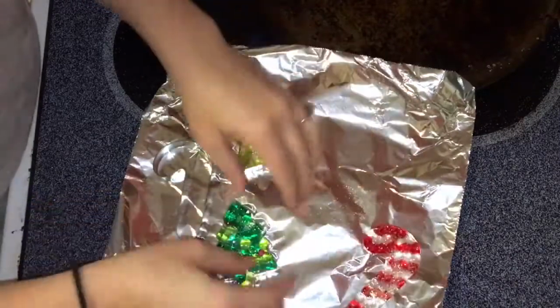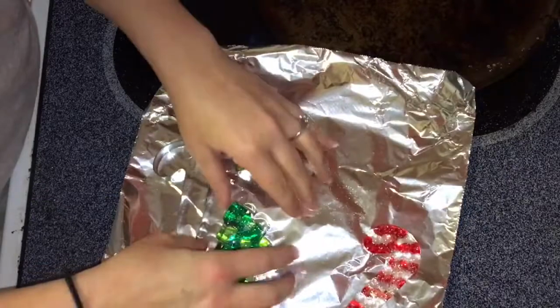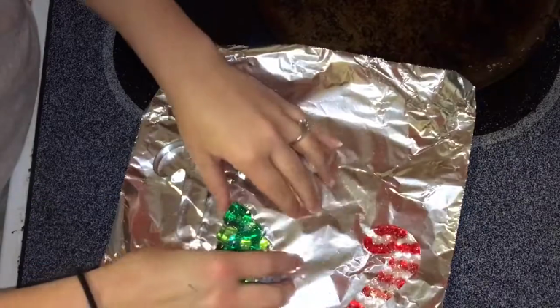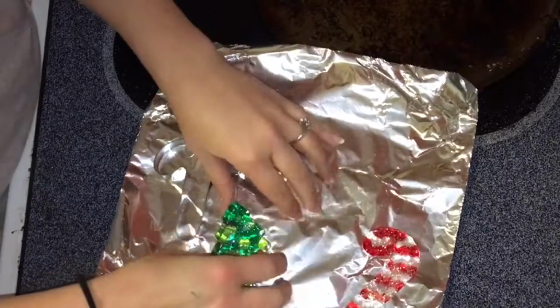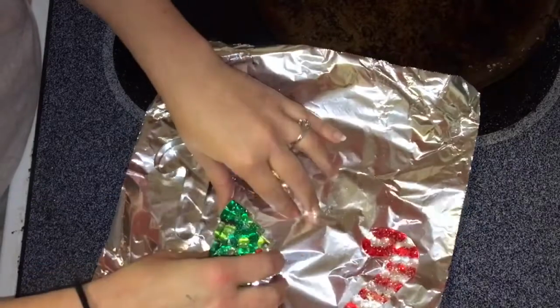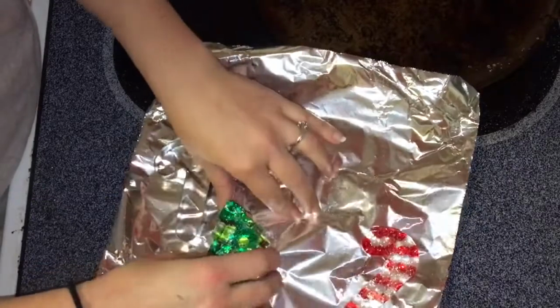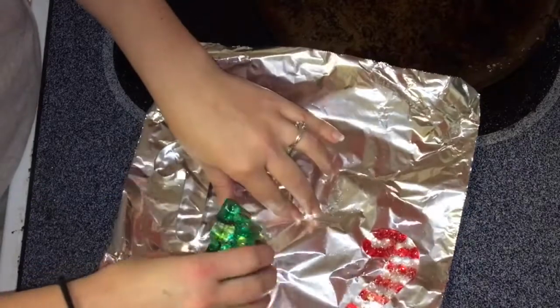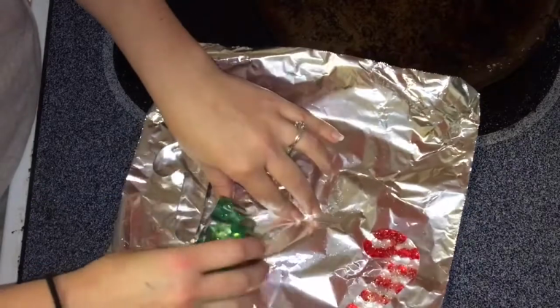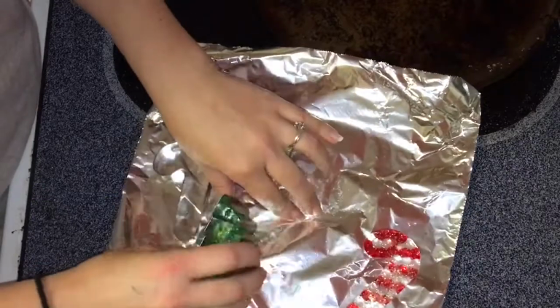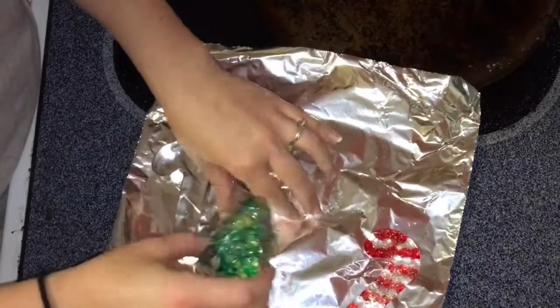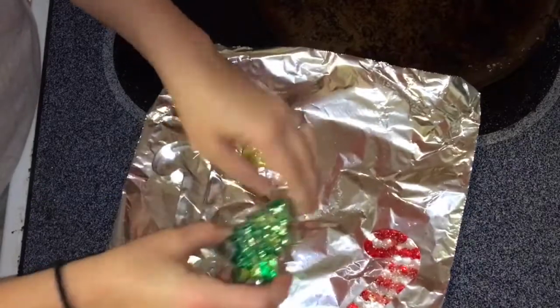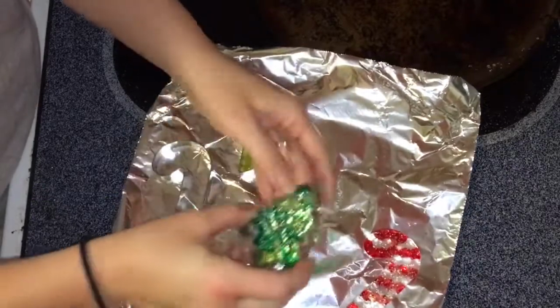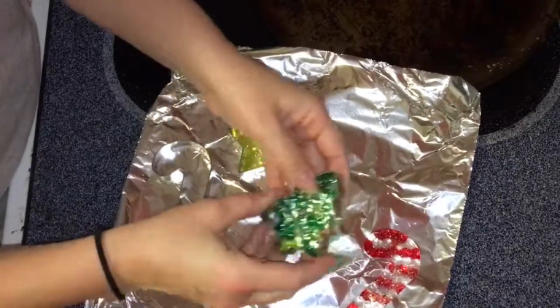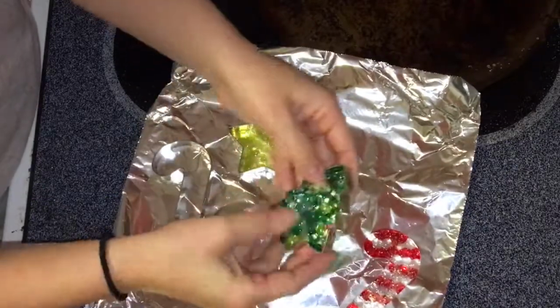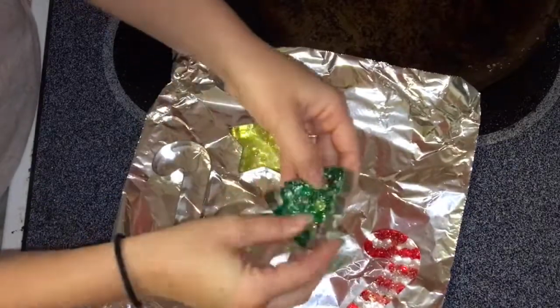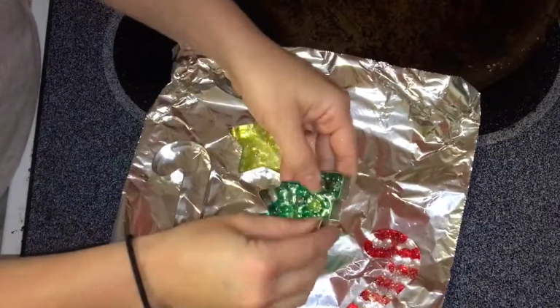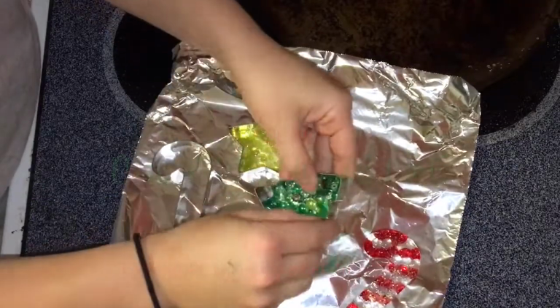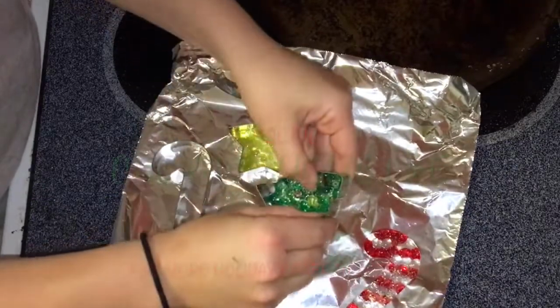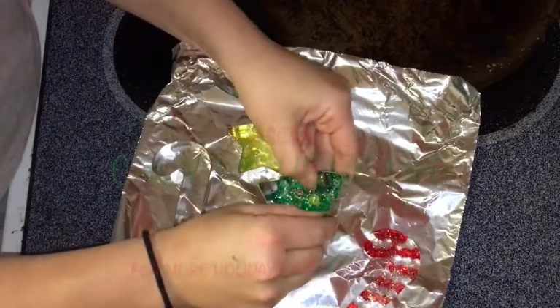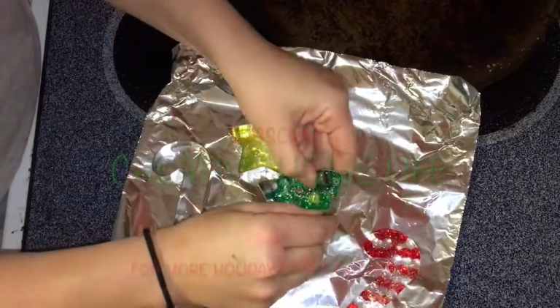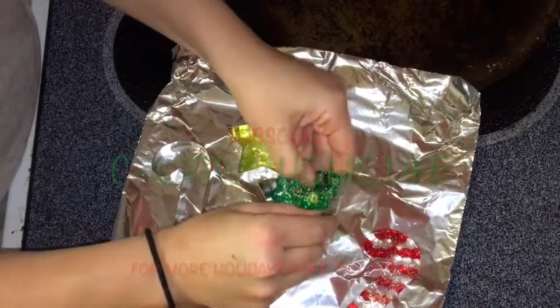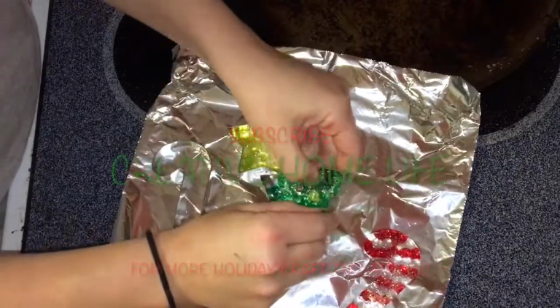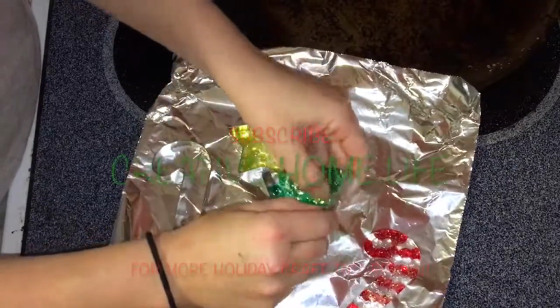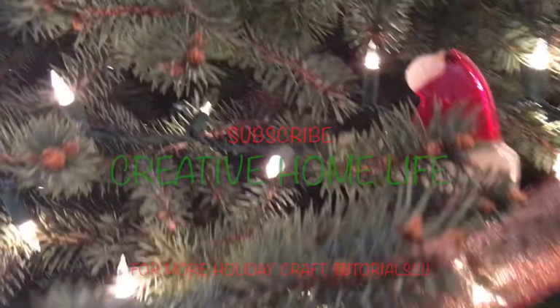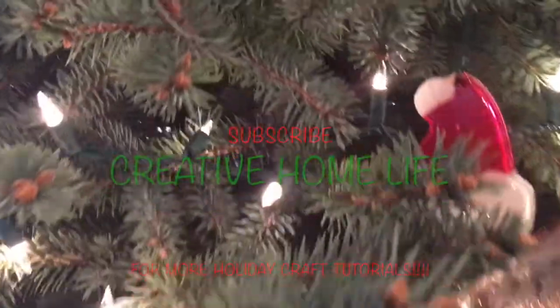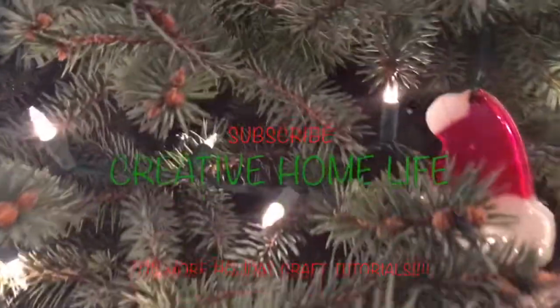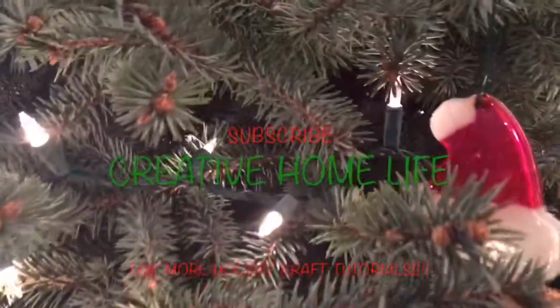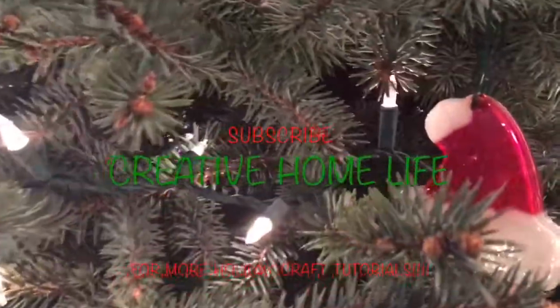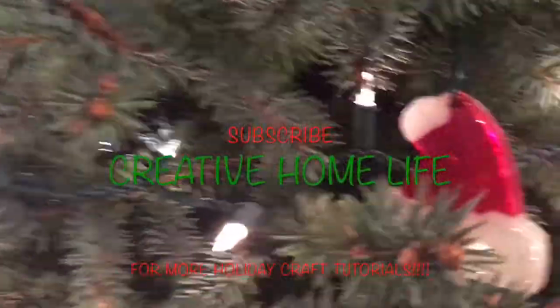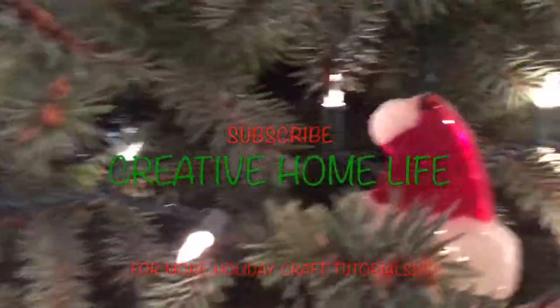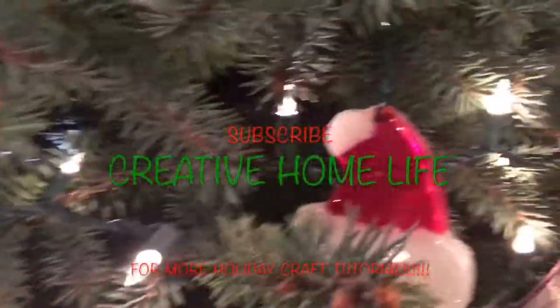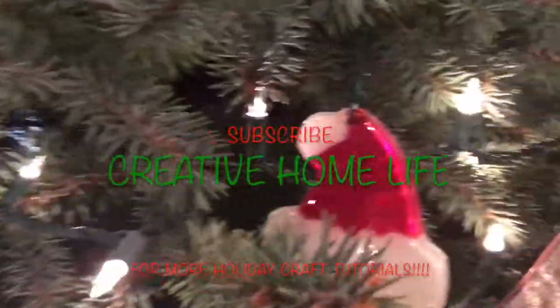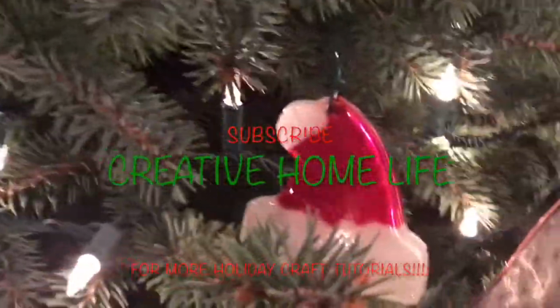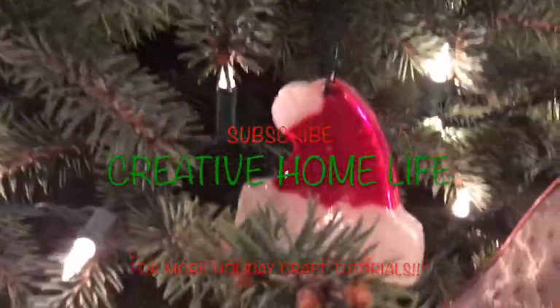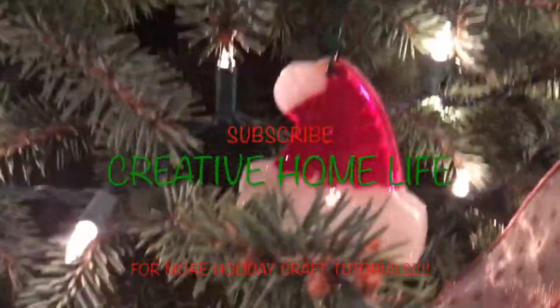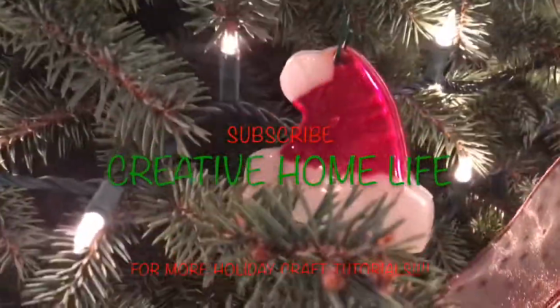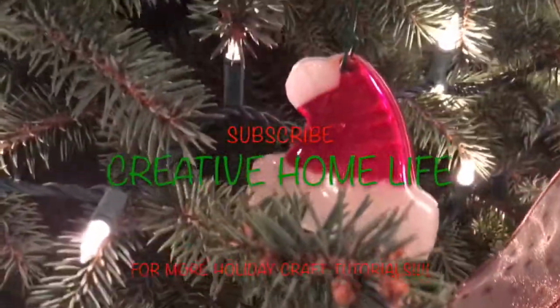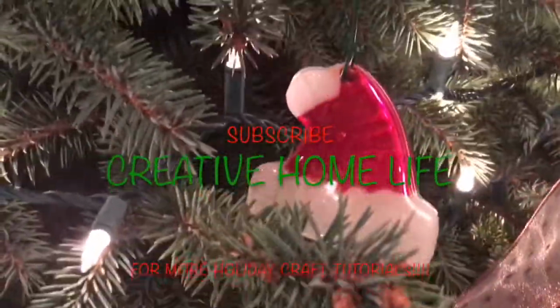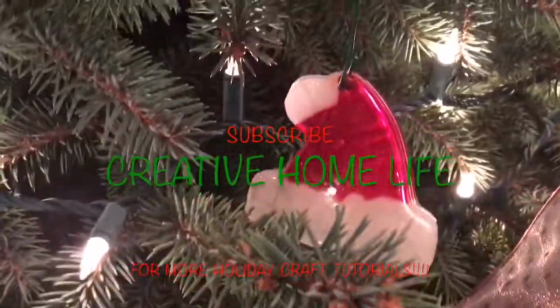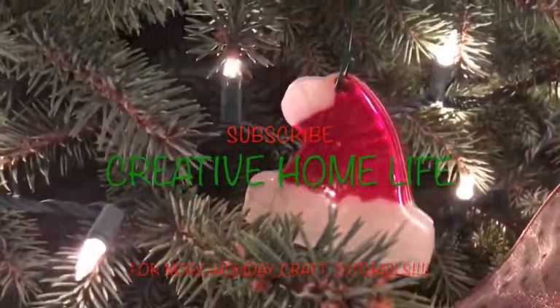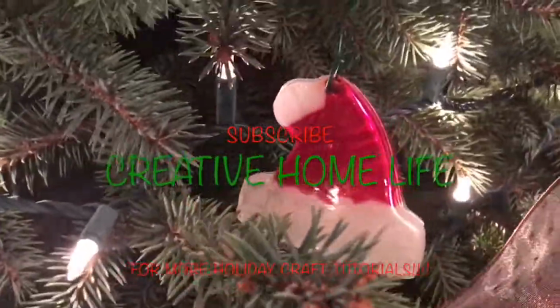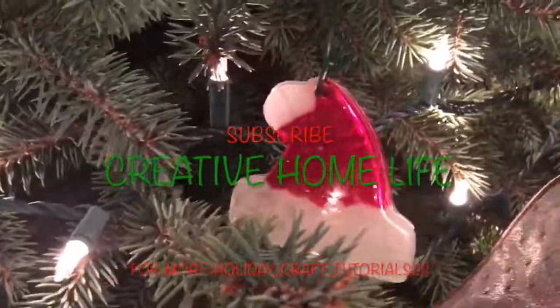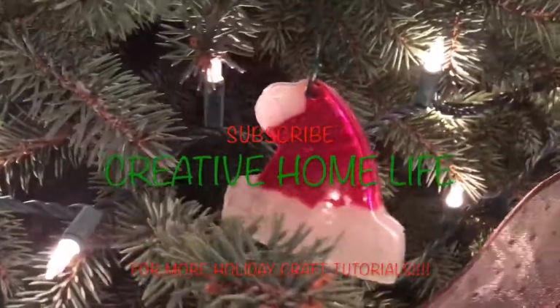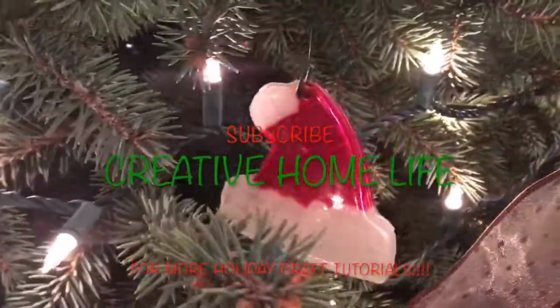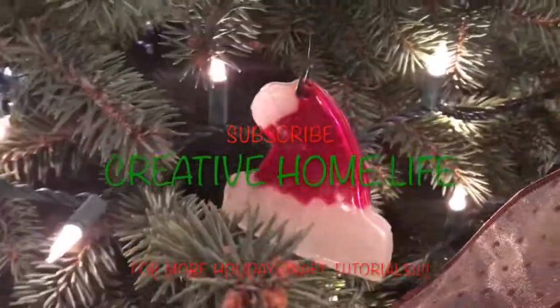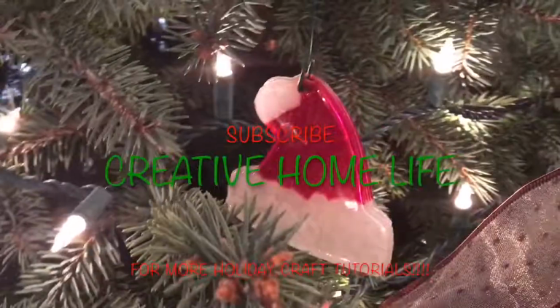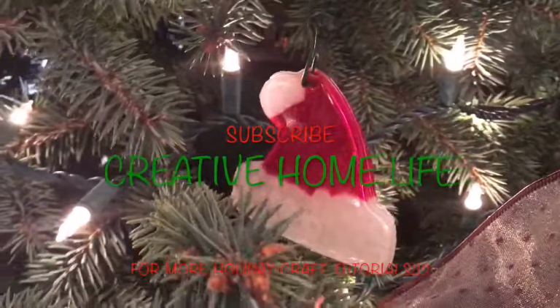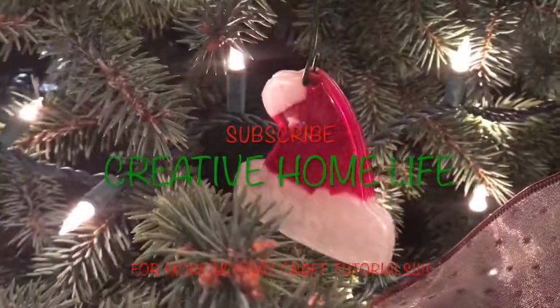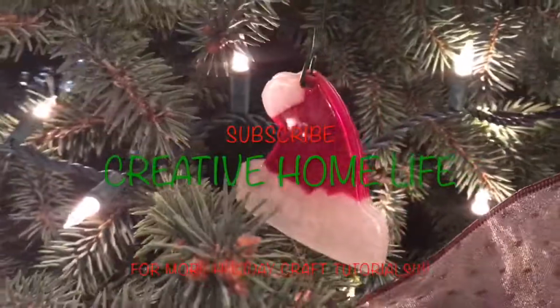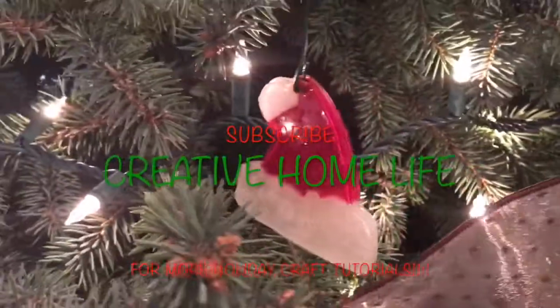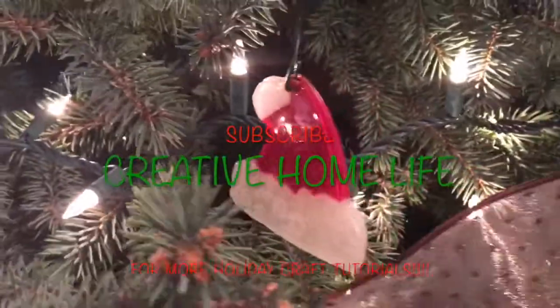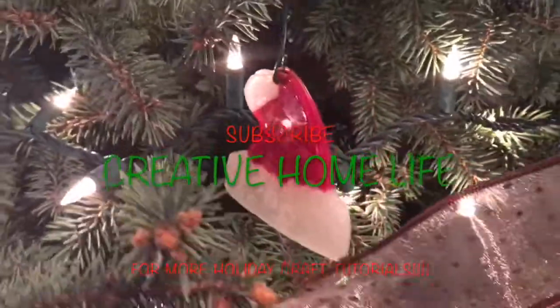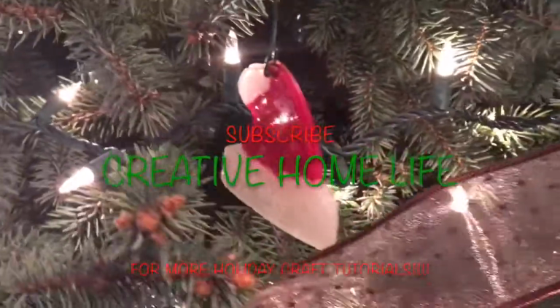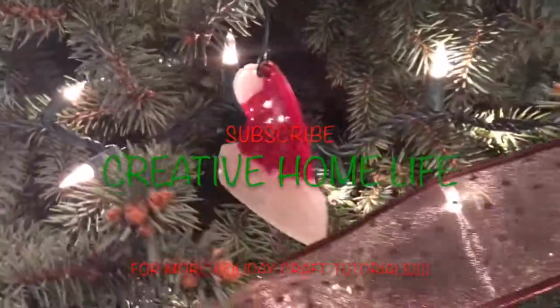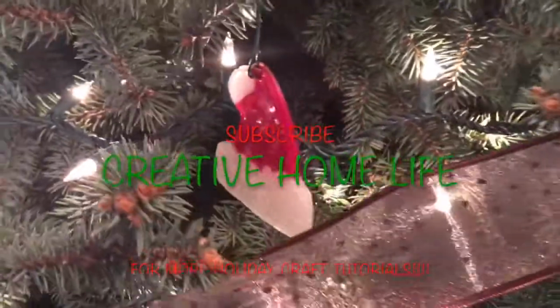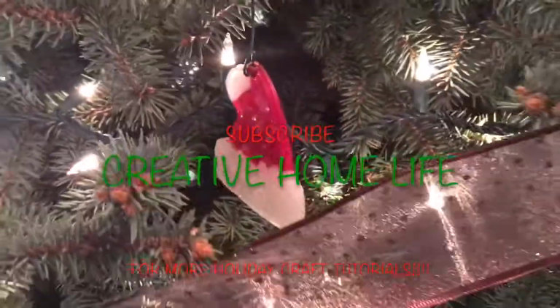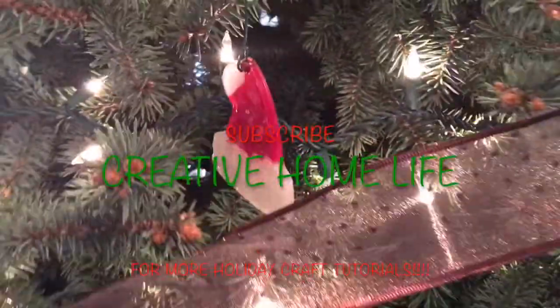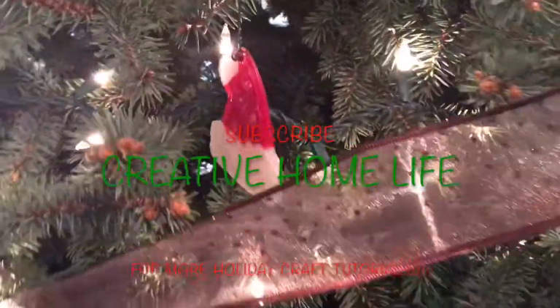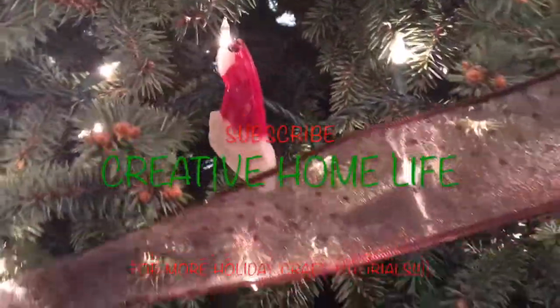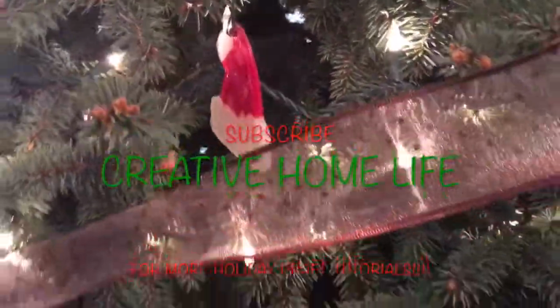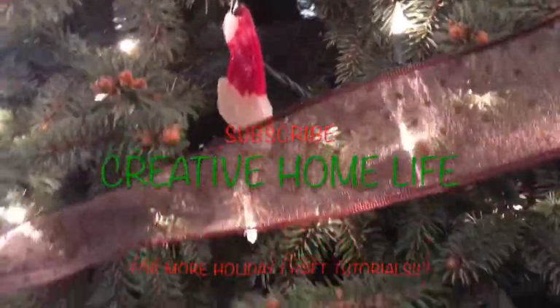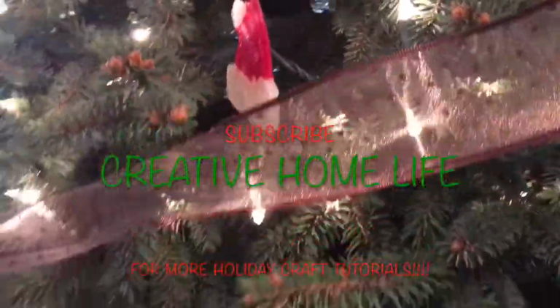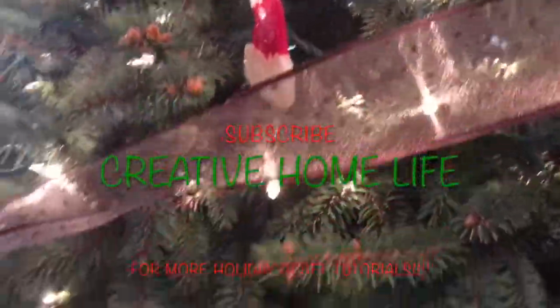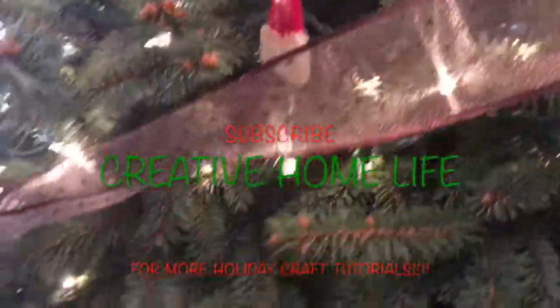We hope that you enjoyed this video. Give us a thumbs up, it really helps us out, and don't forget to subscribe for more great holiday crafts. We'll see you next time.